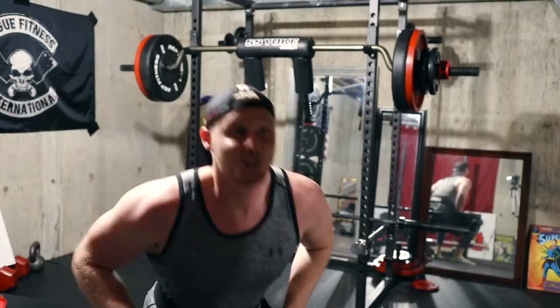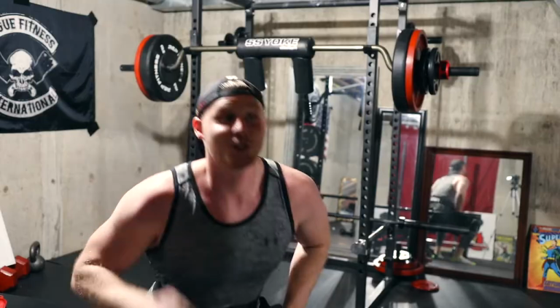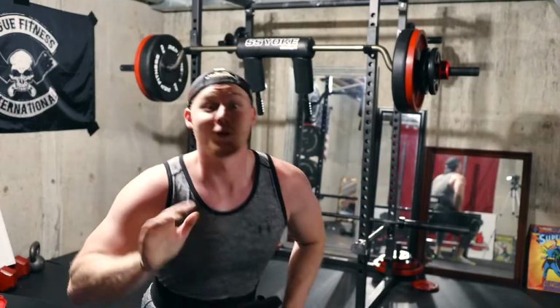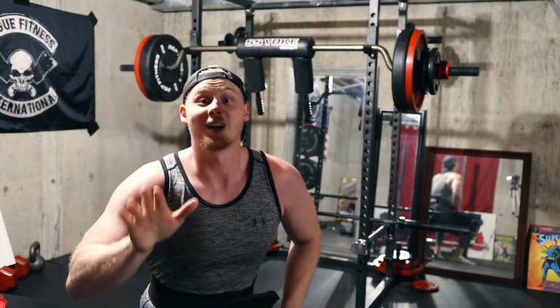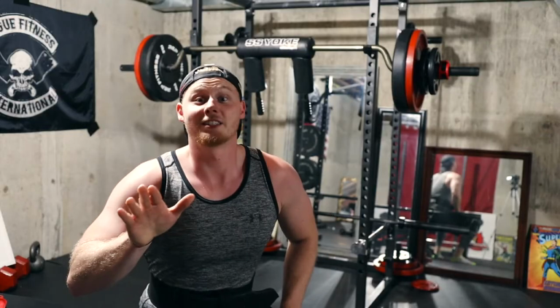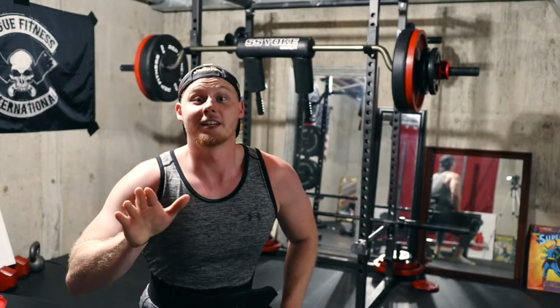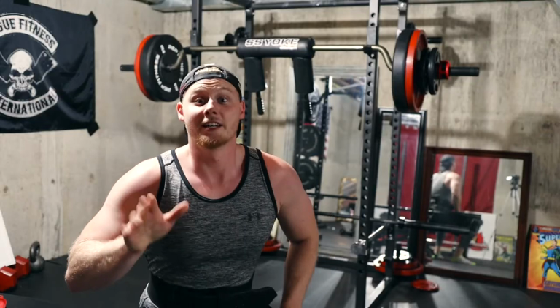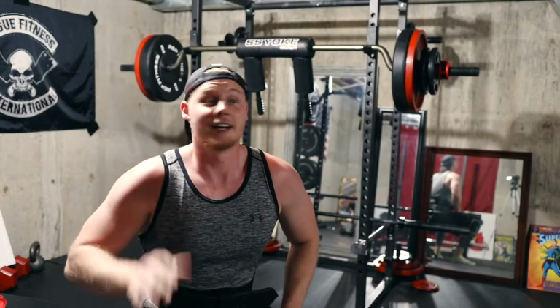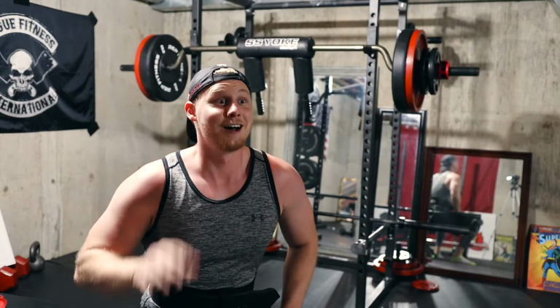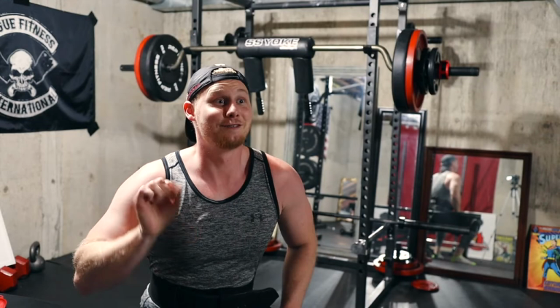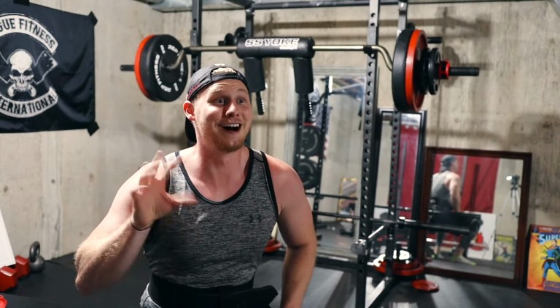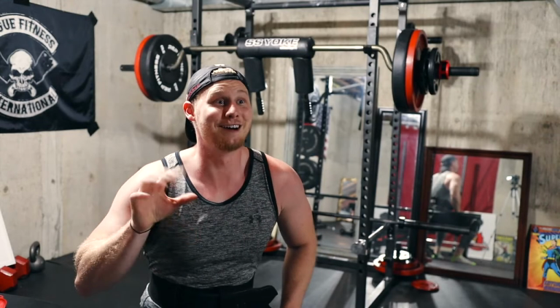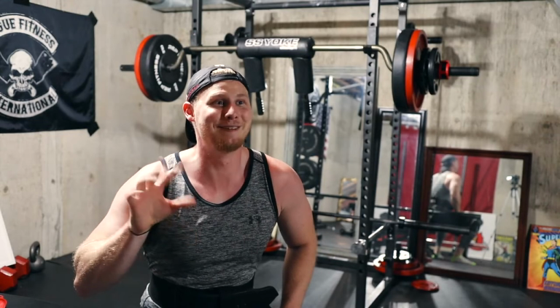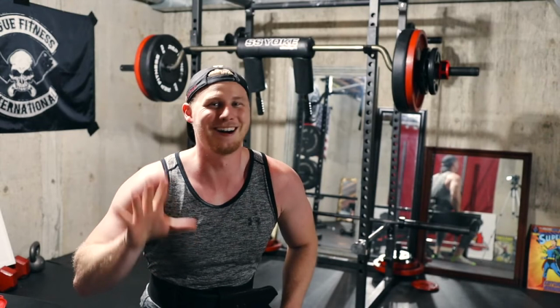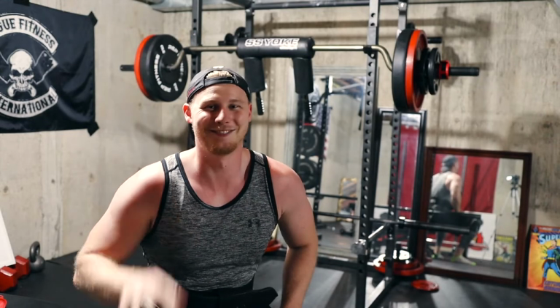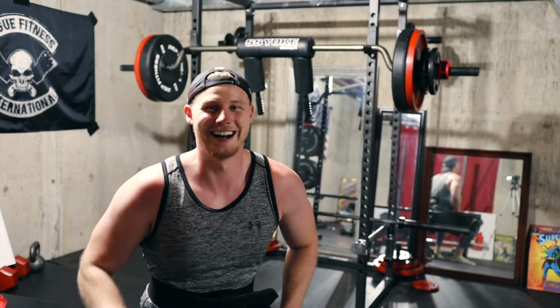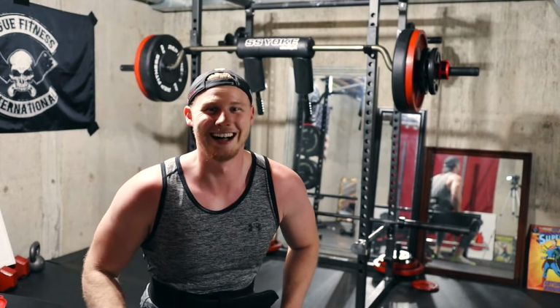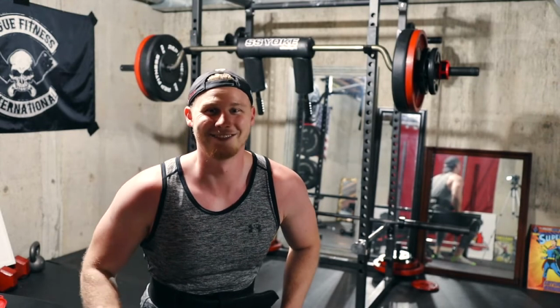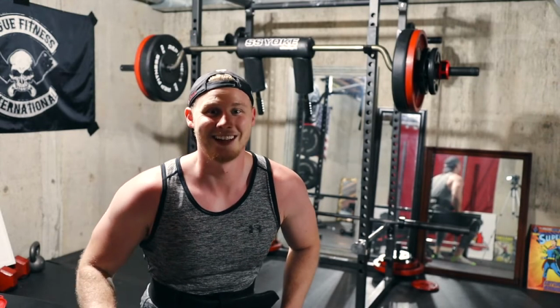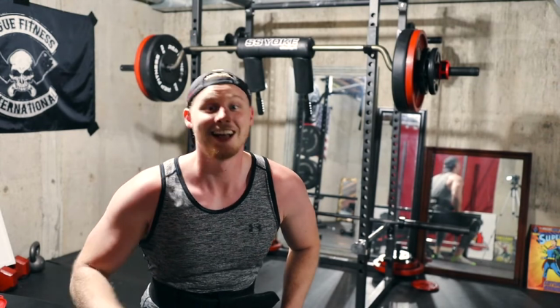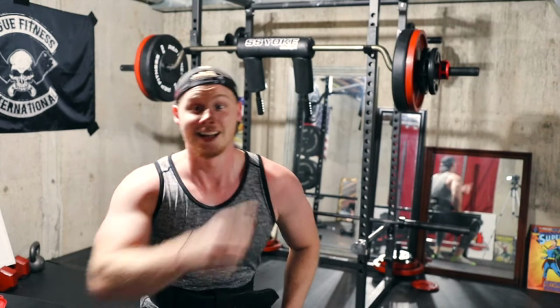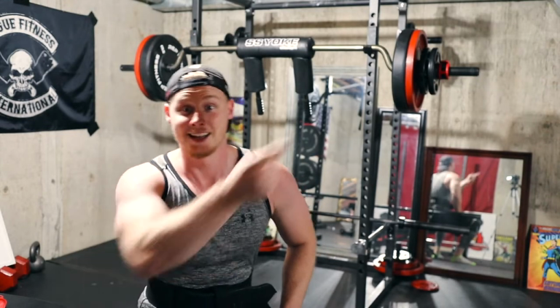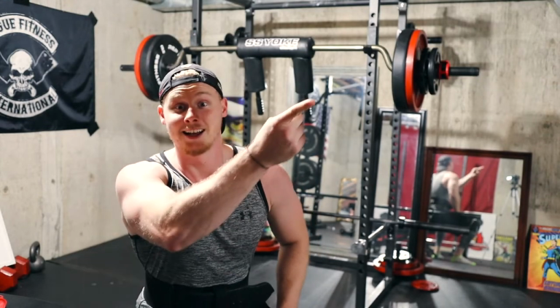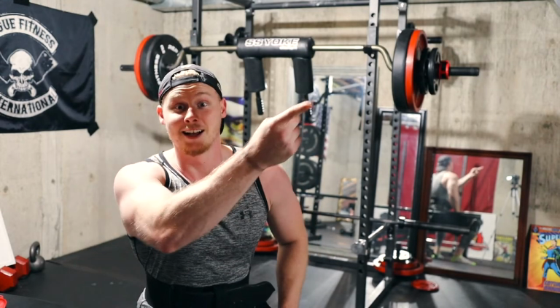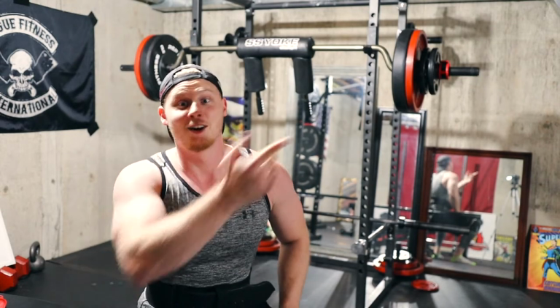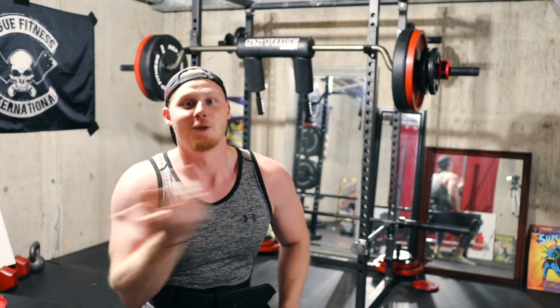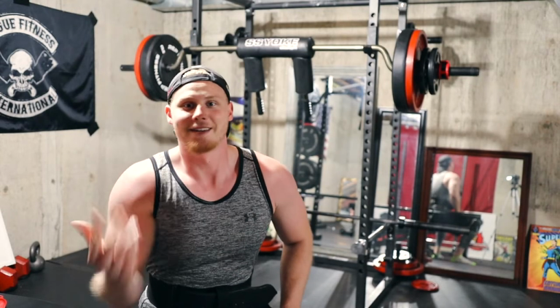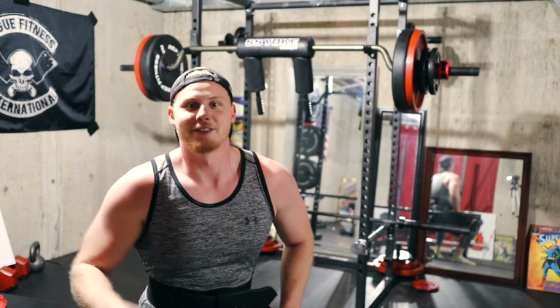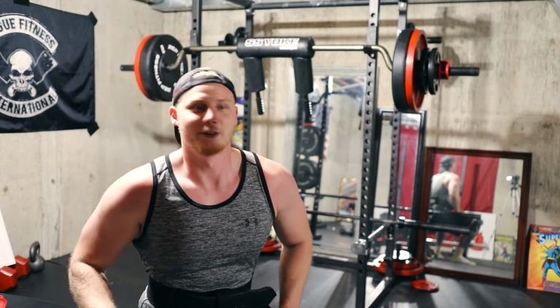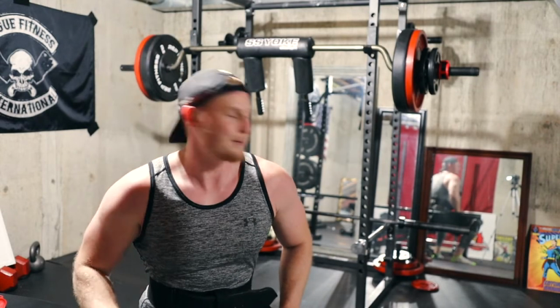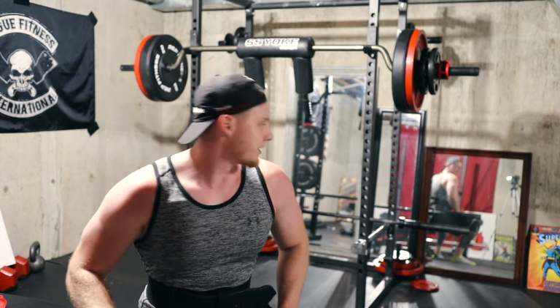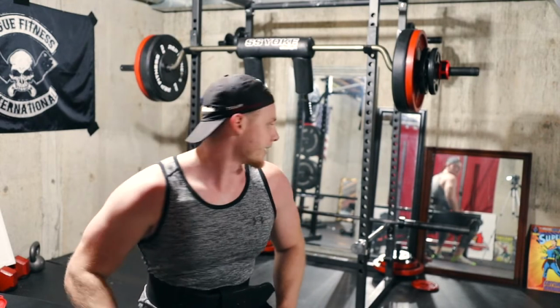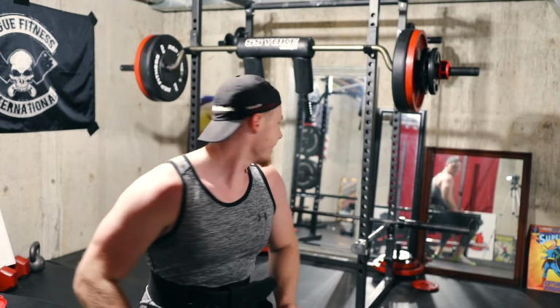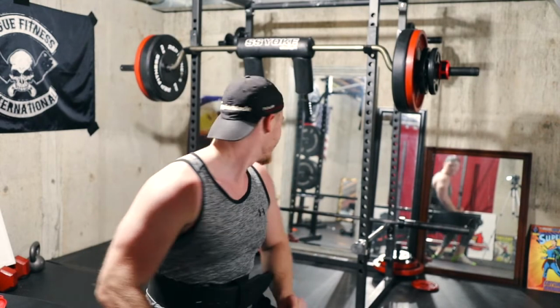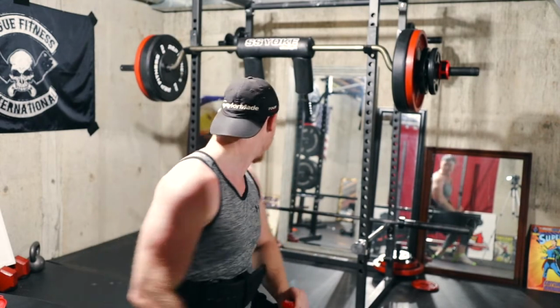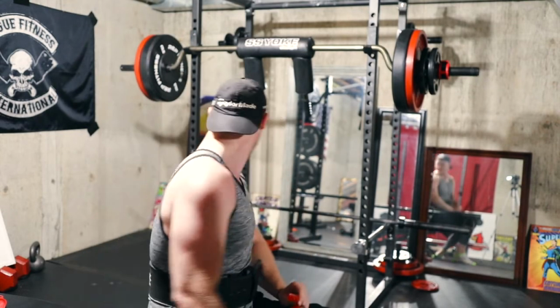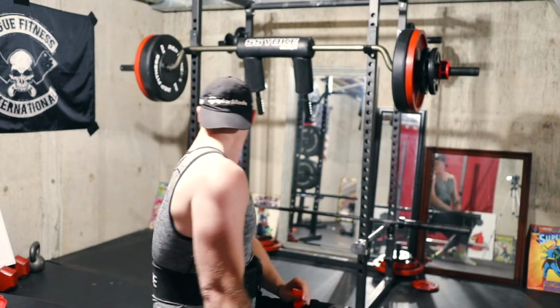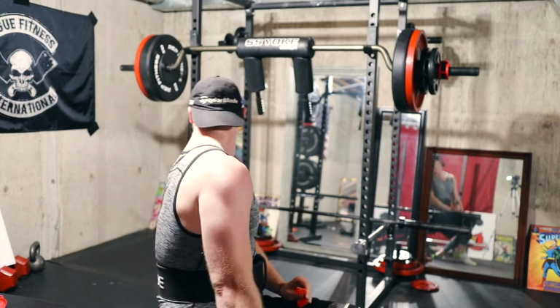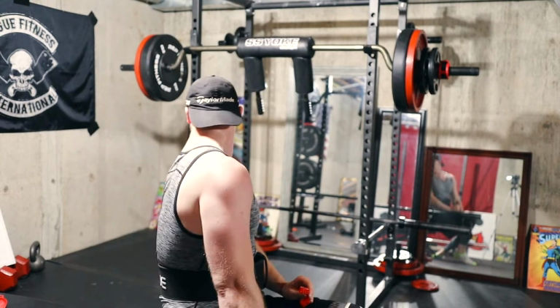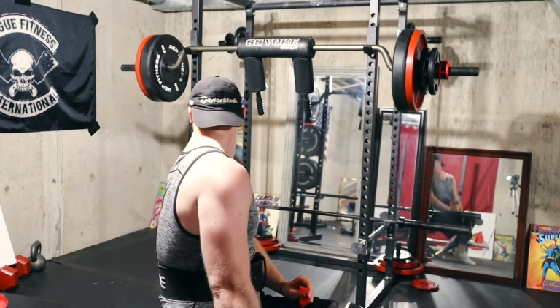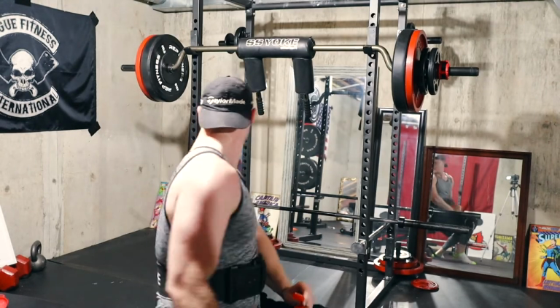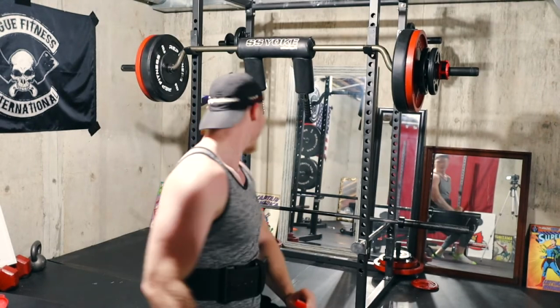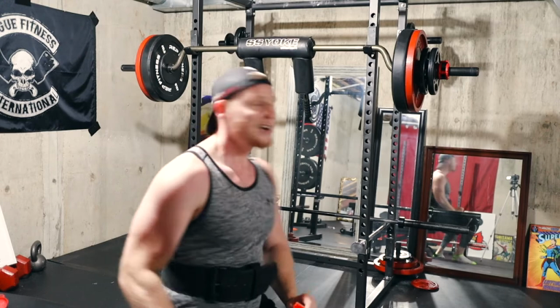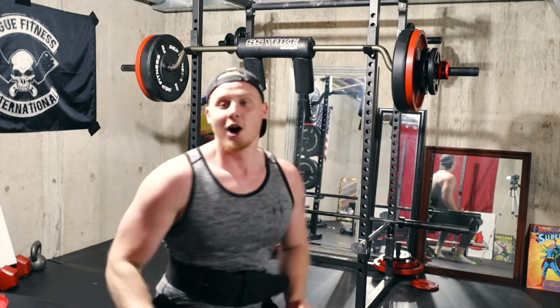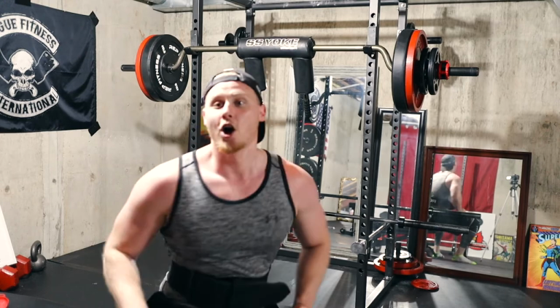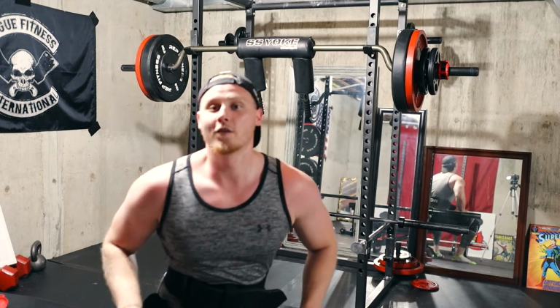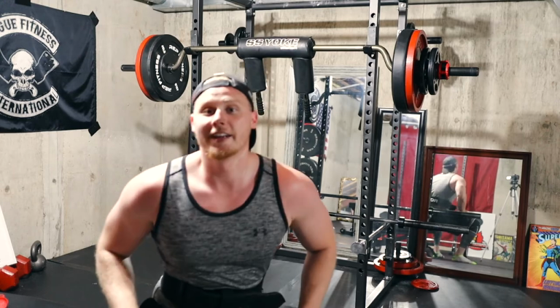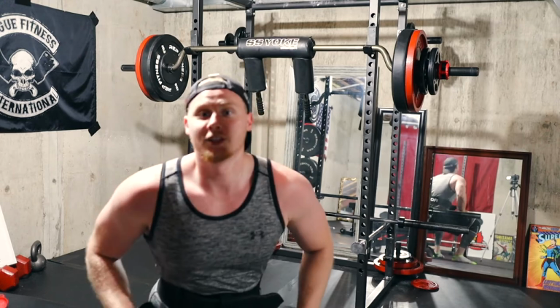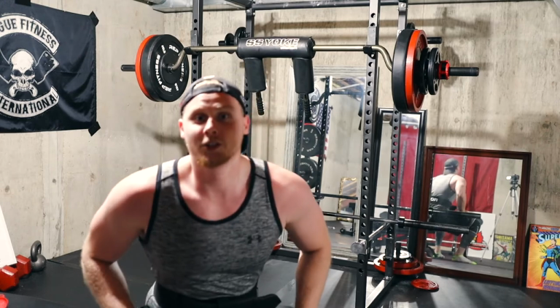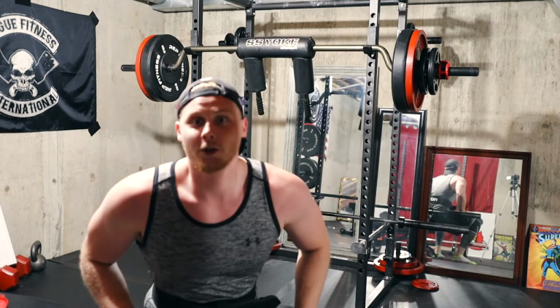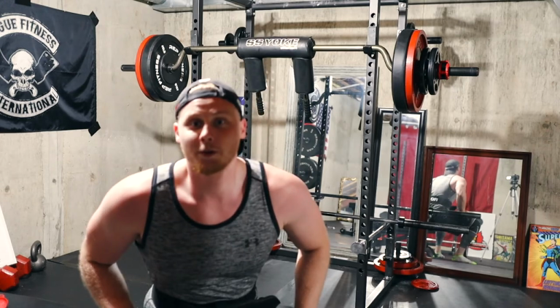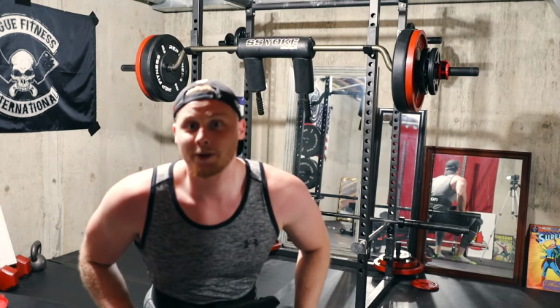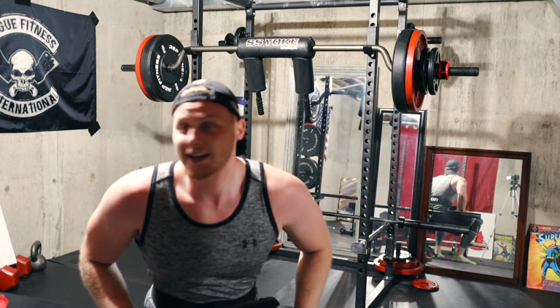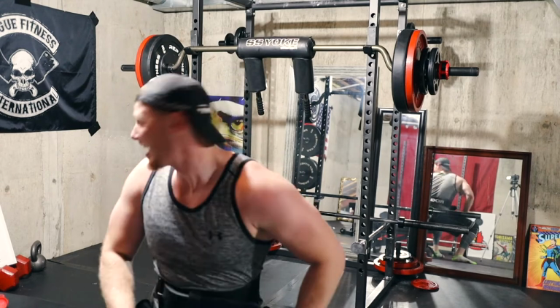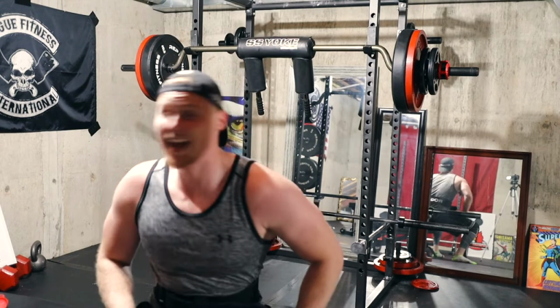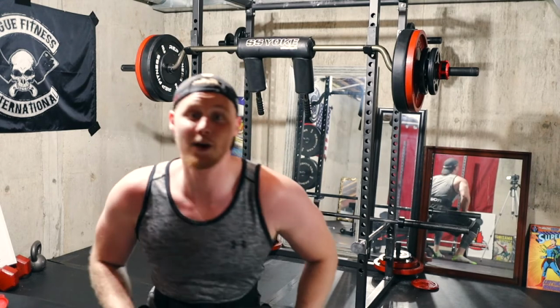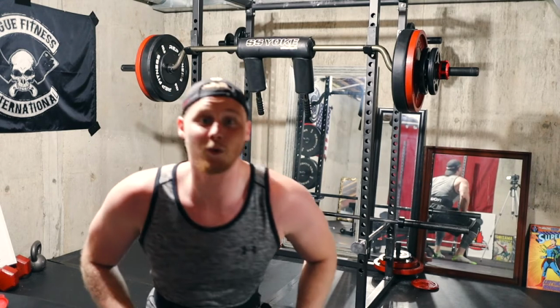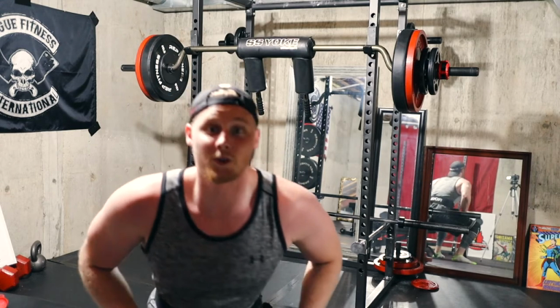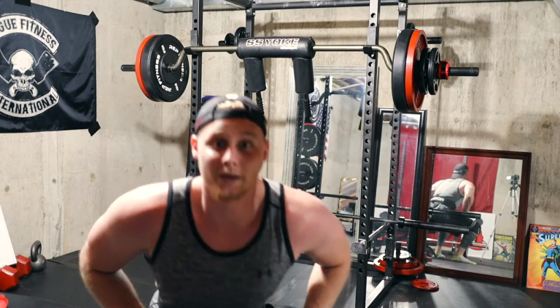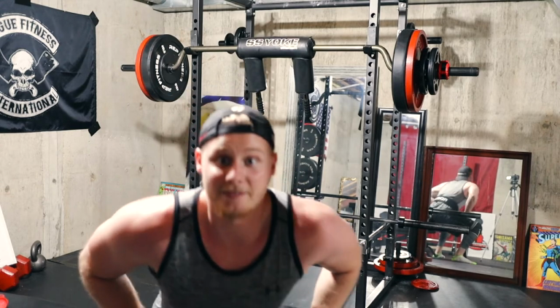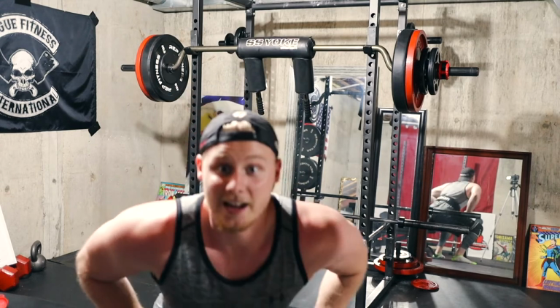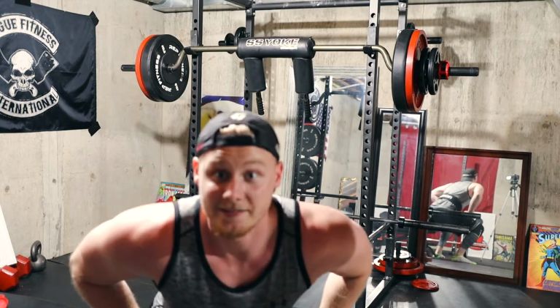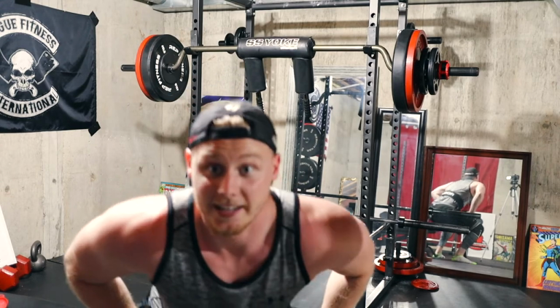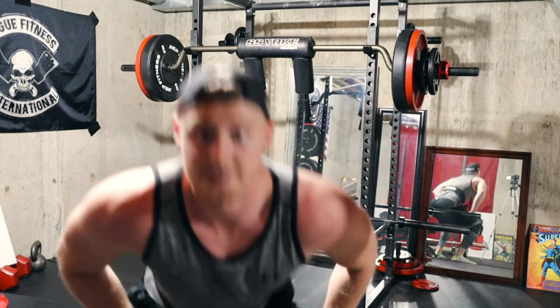Squat done! Wife interrupting. Overhead shoulder press at 125 next.